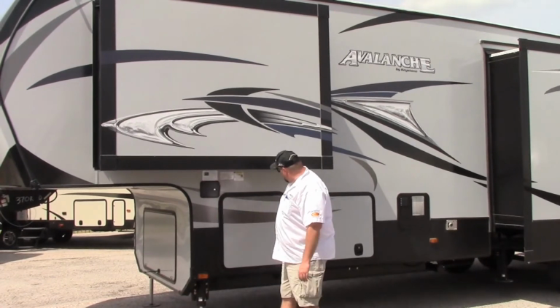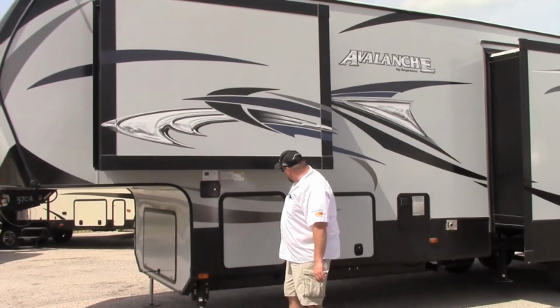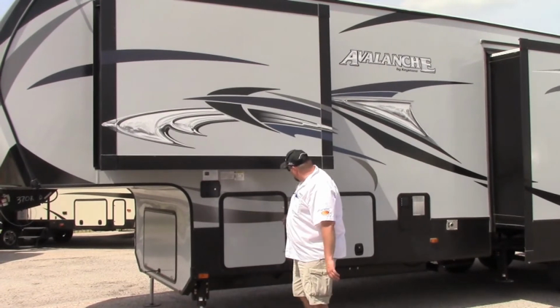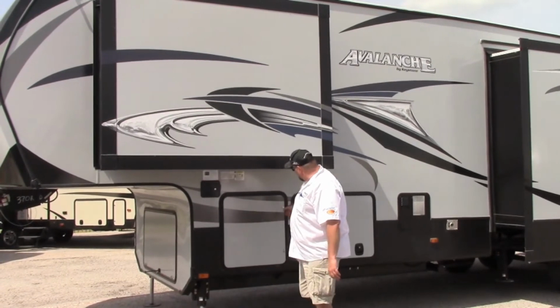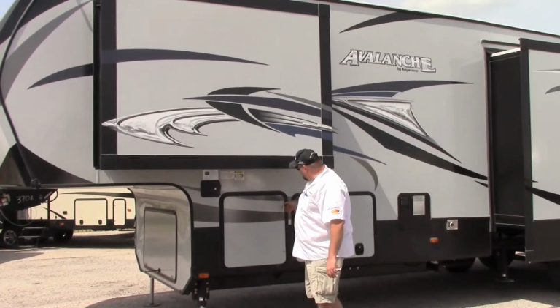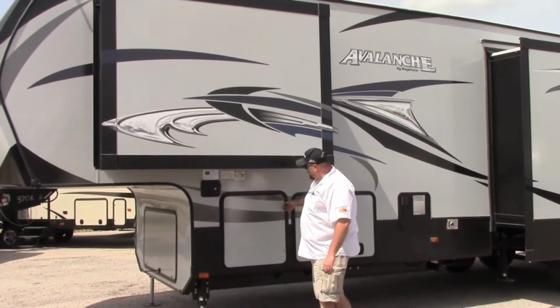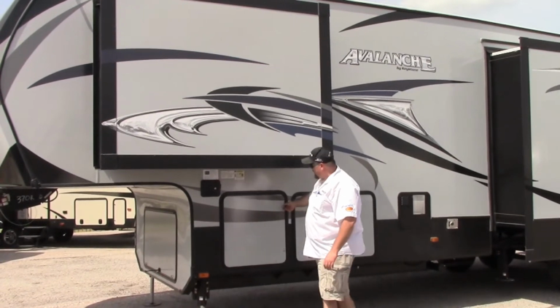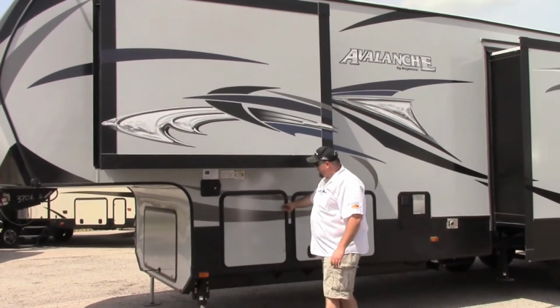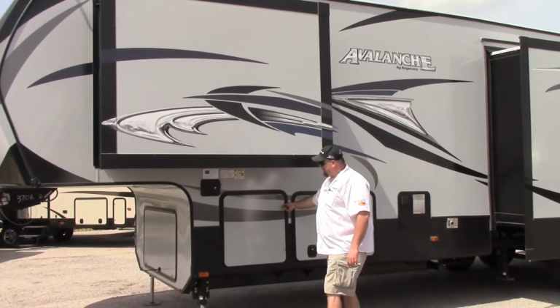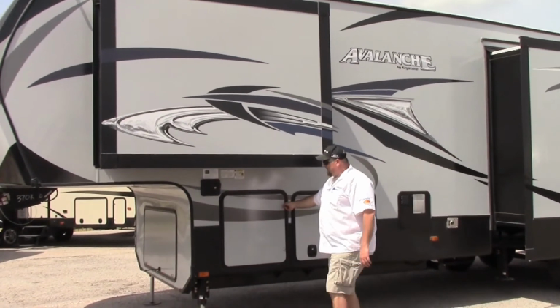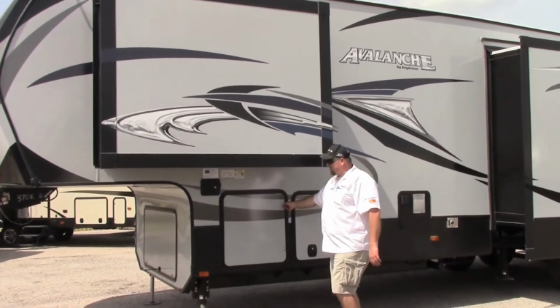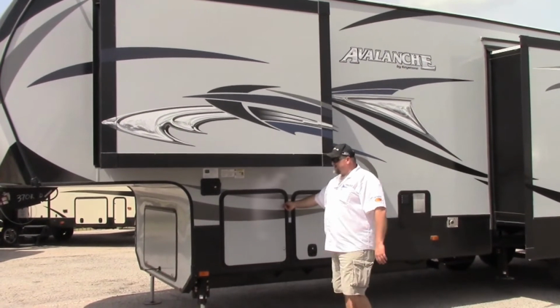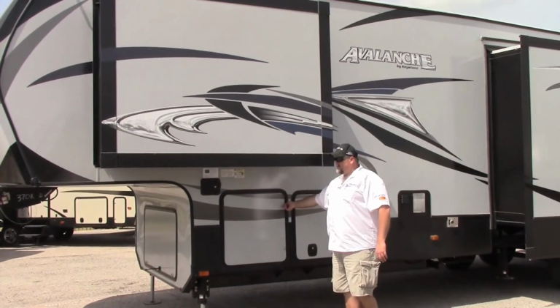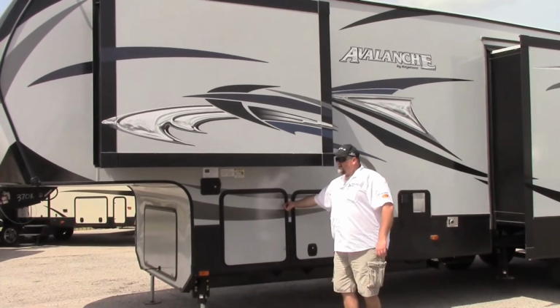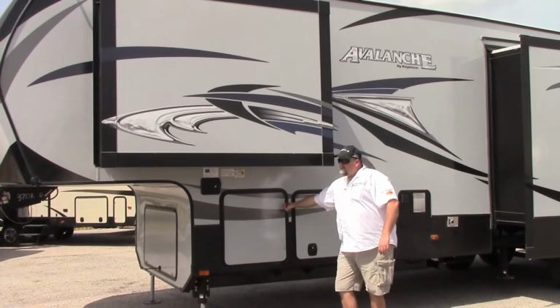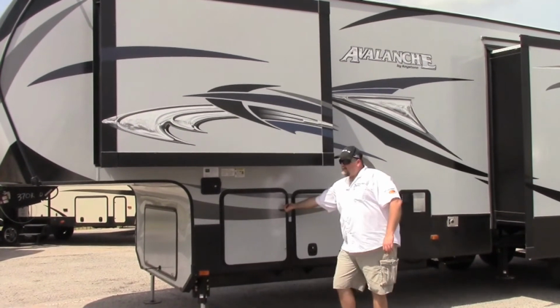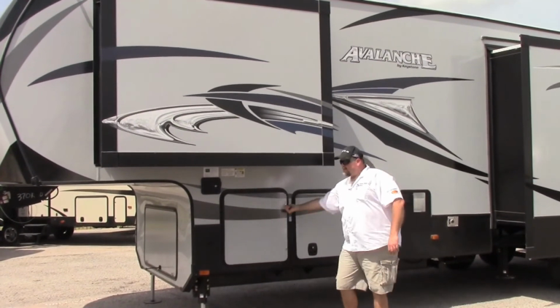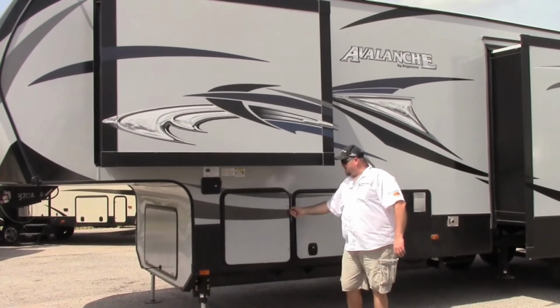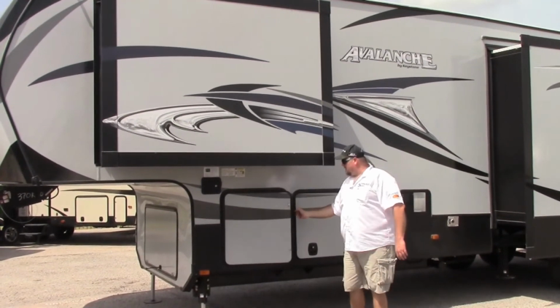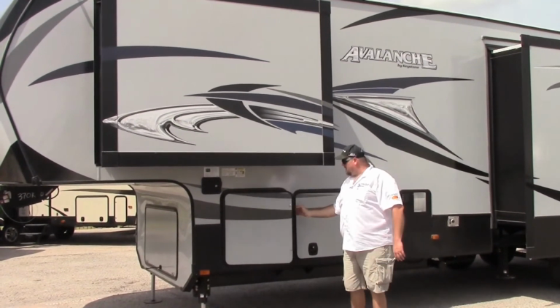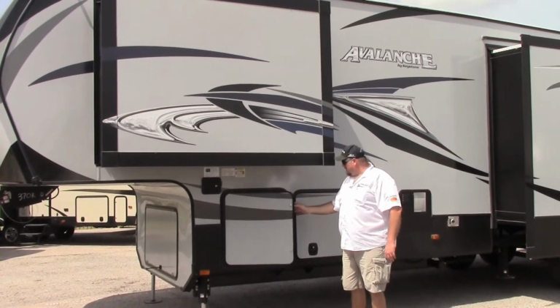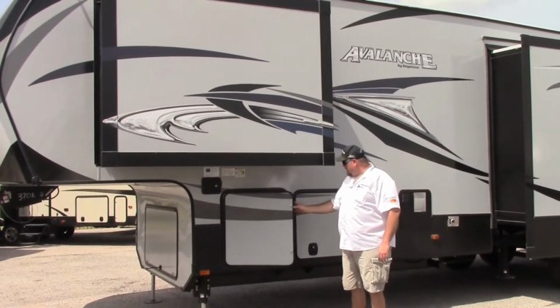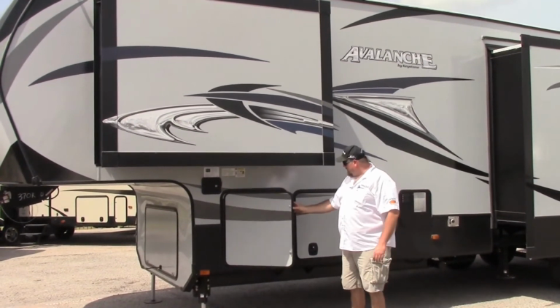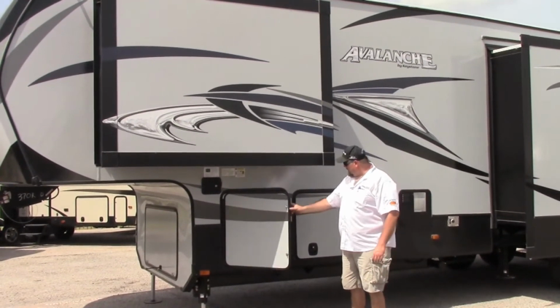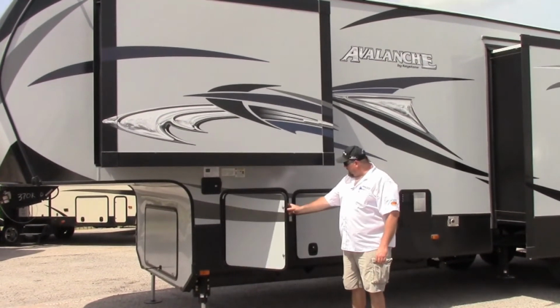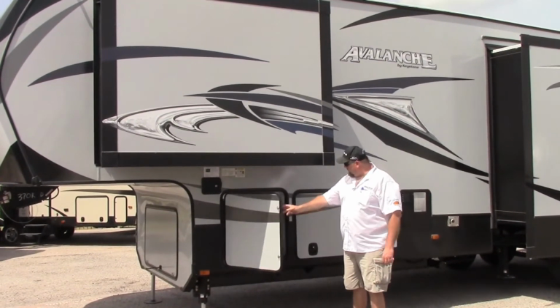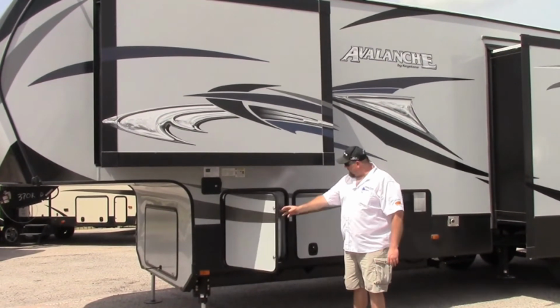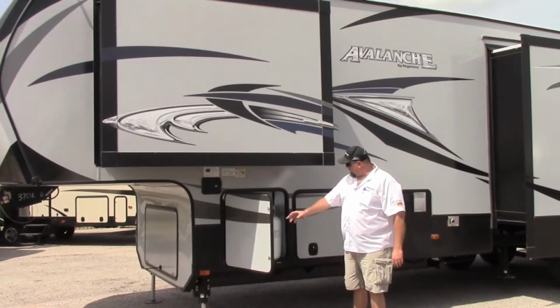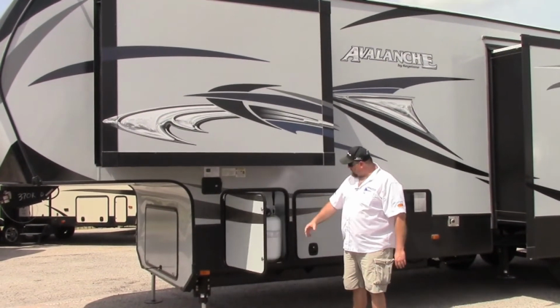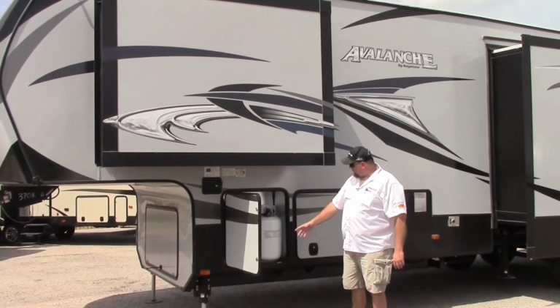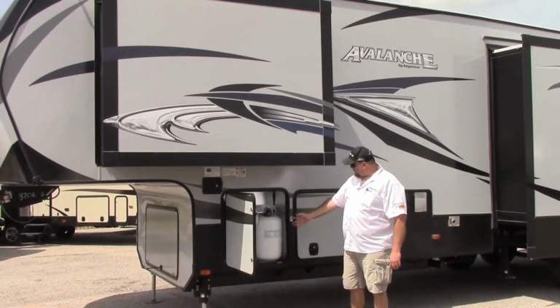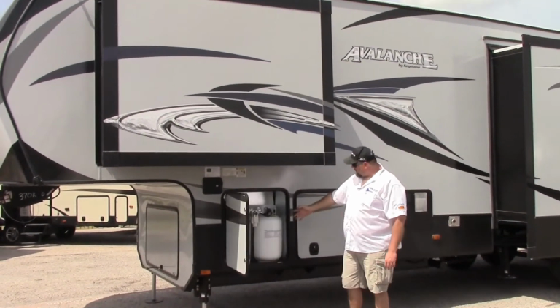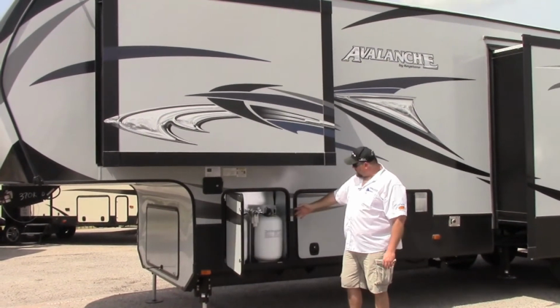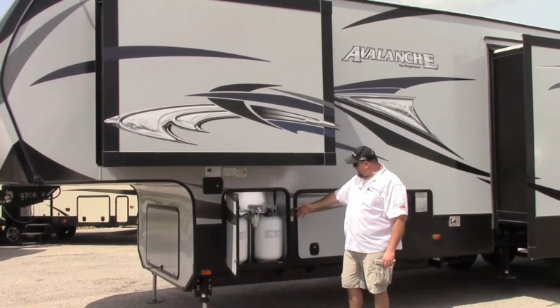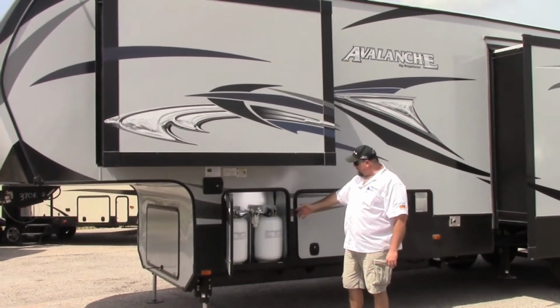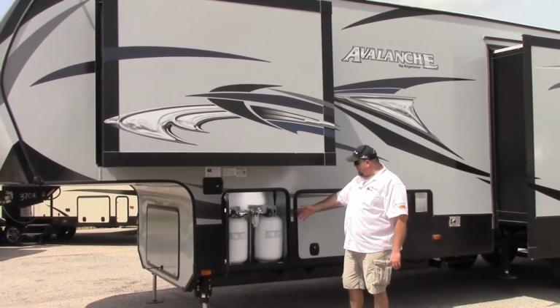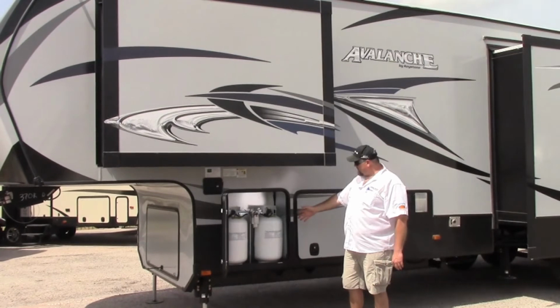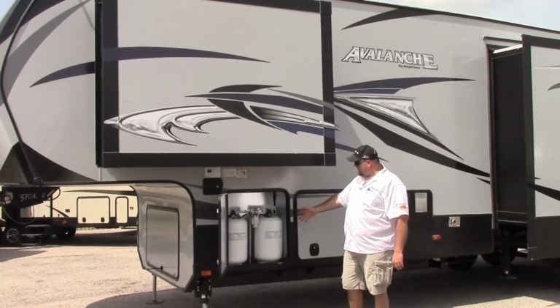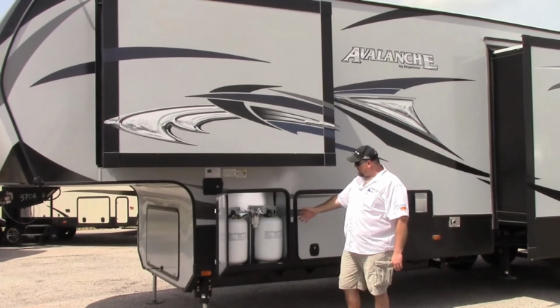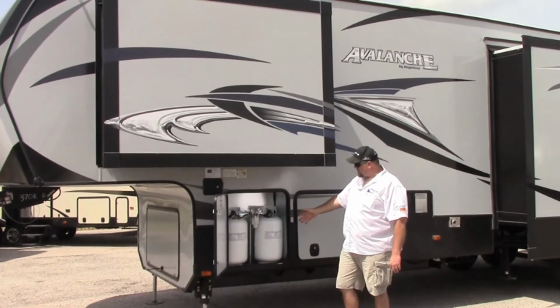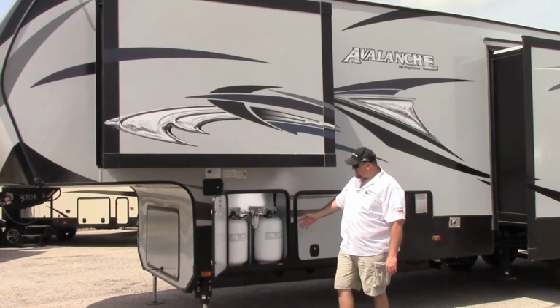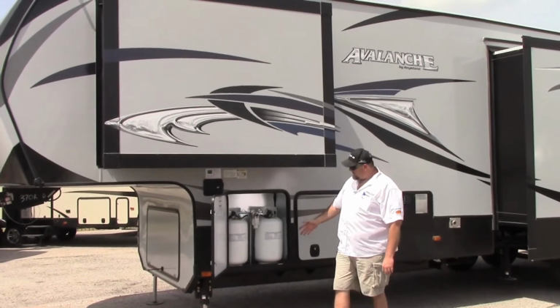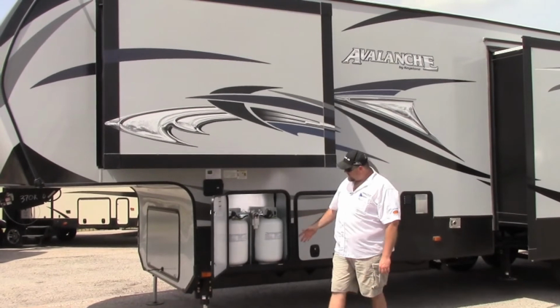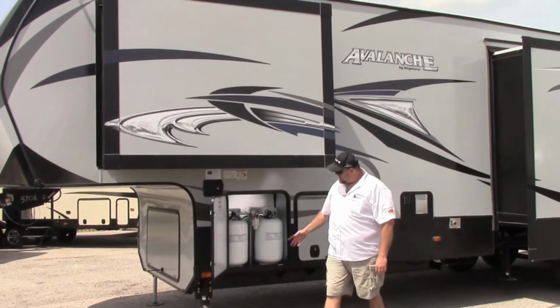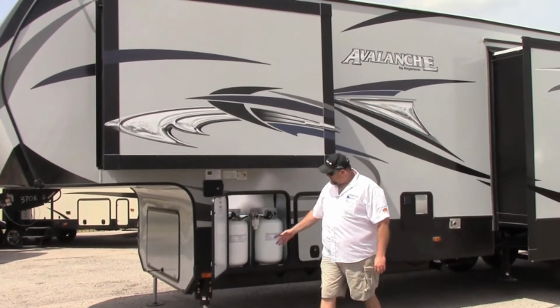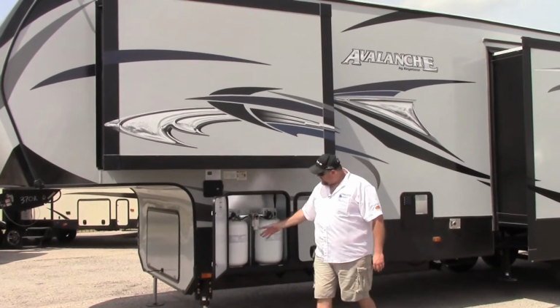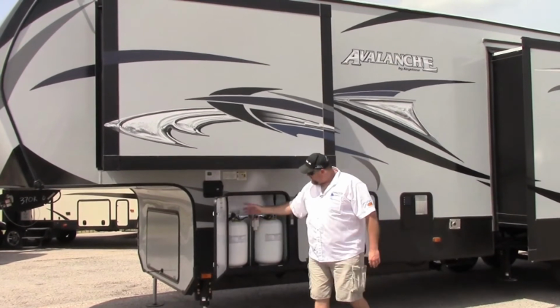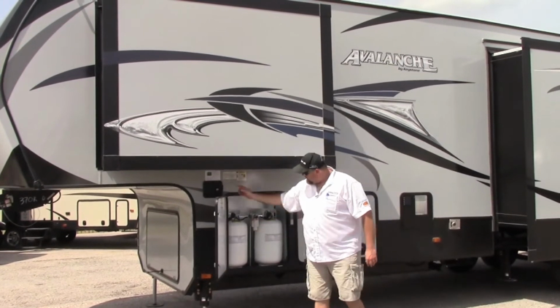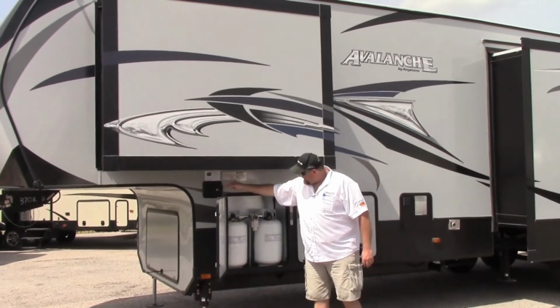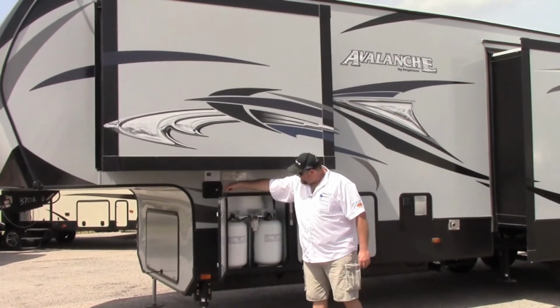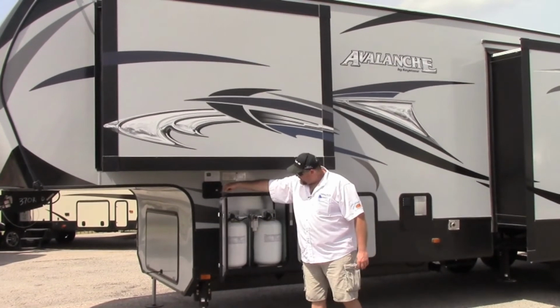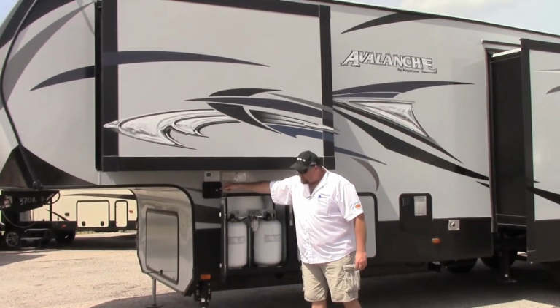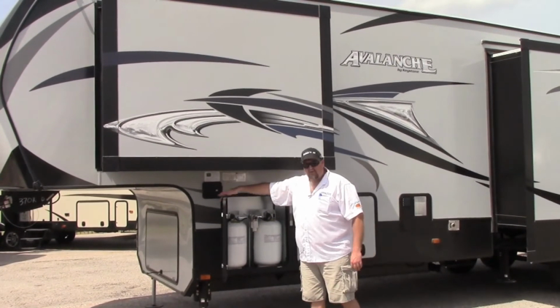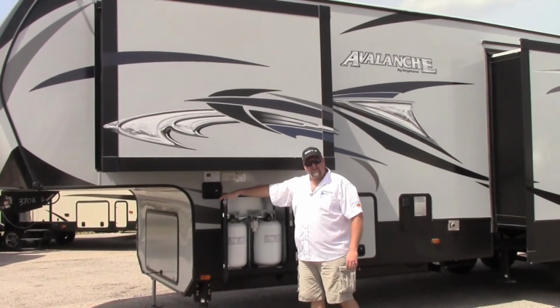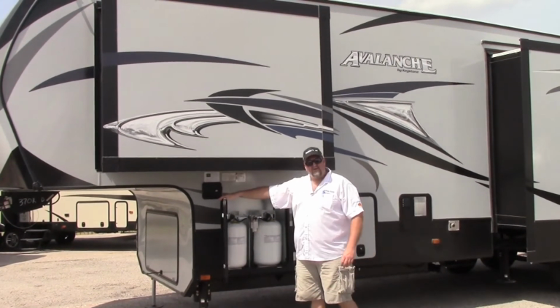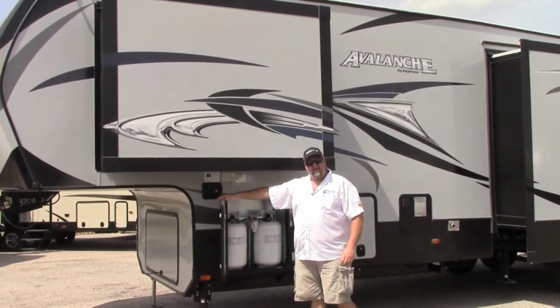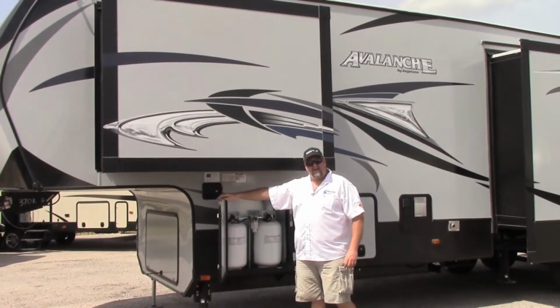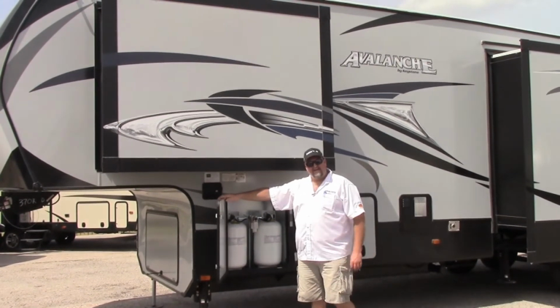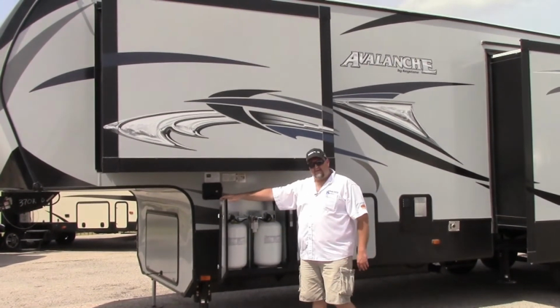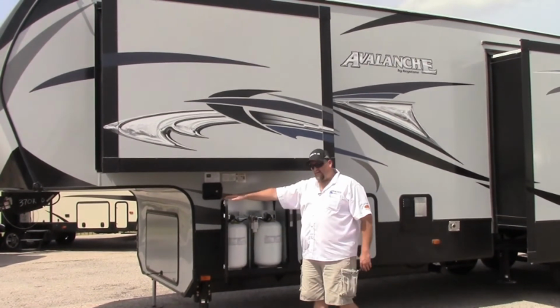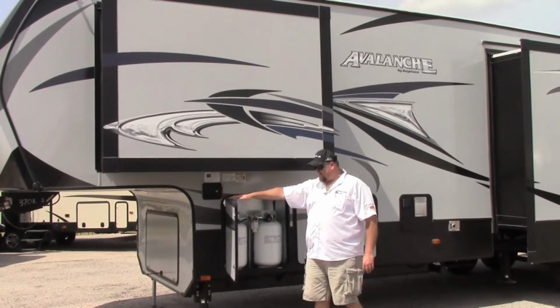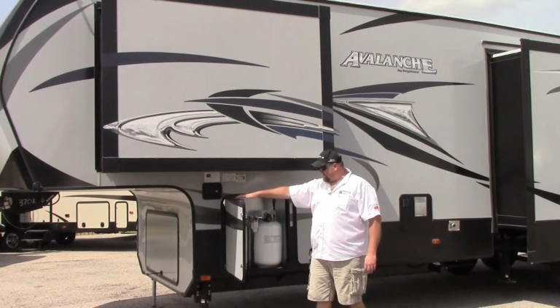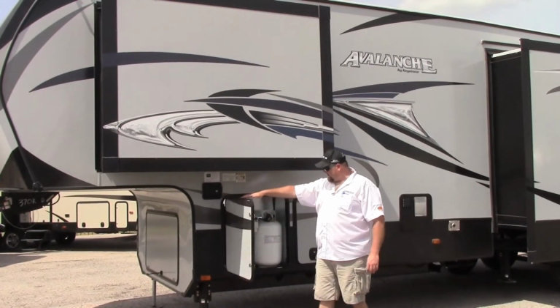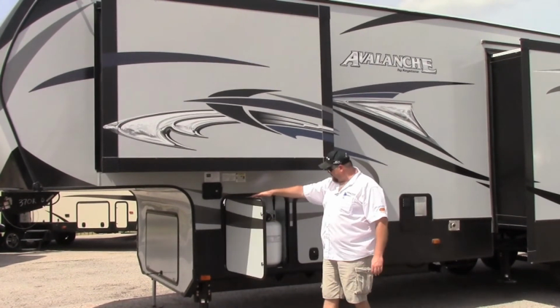We got propane bottles here. We like to put the propane bottles here instead of up underneath — it's a lot easier to get to.